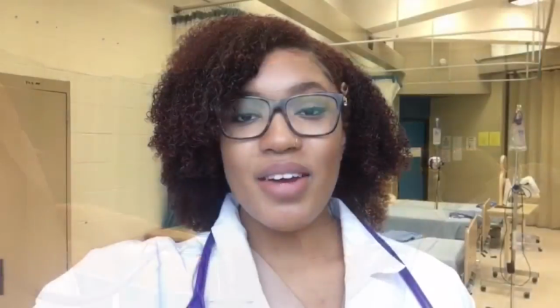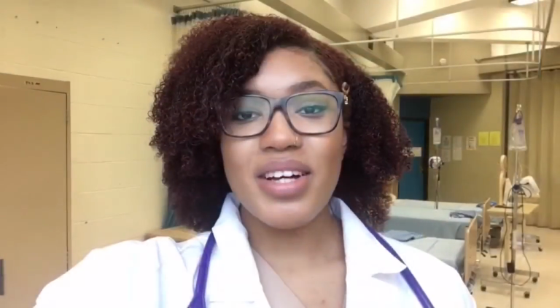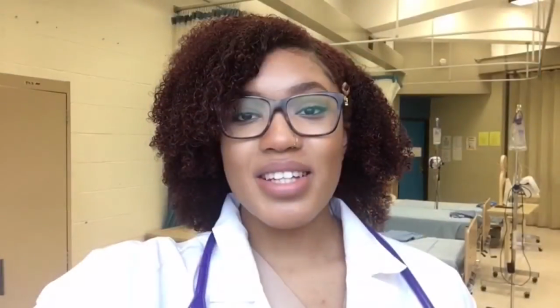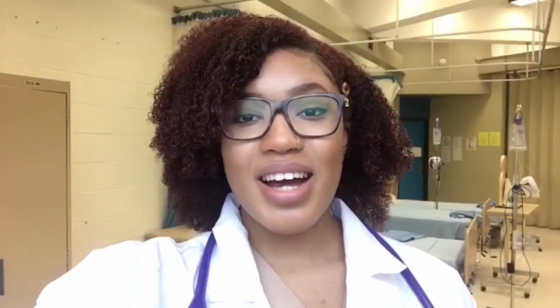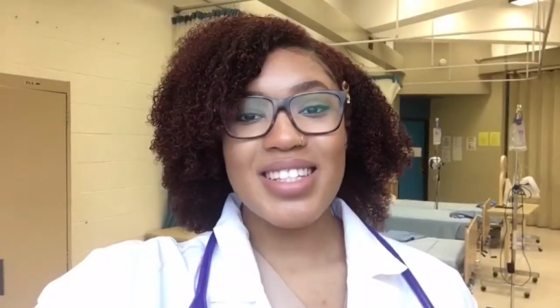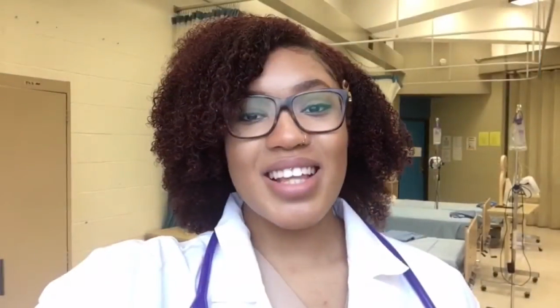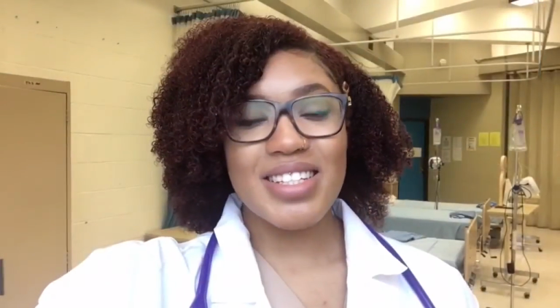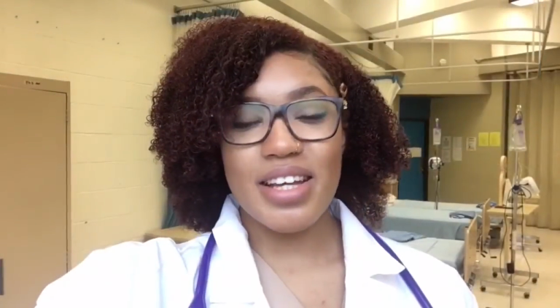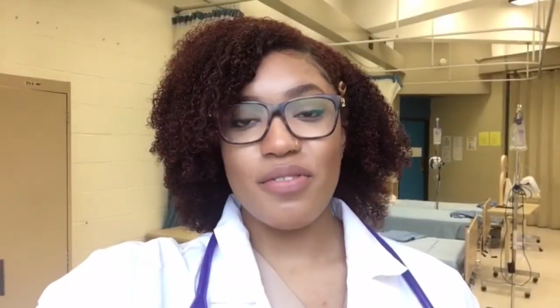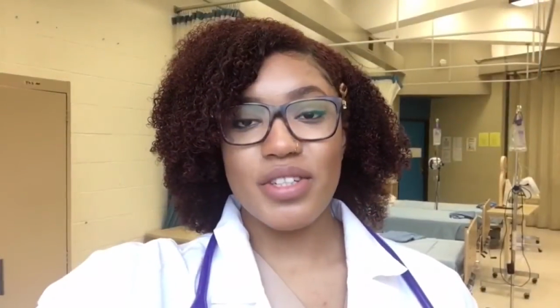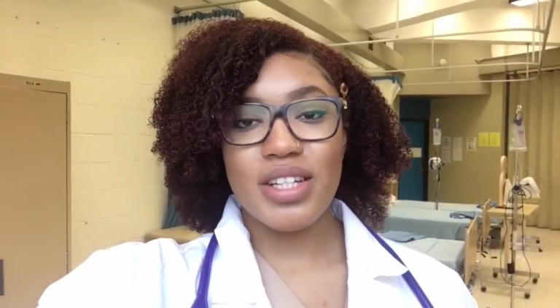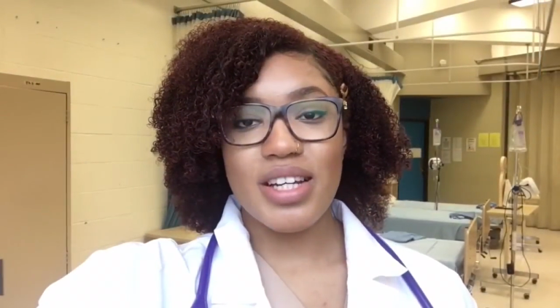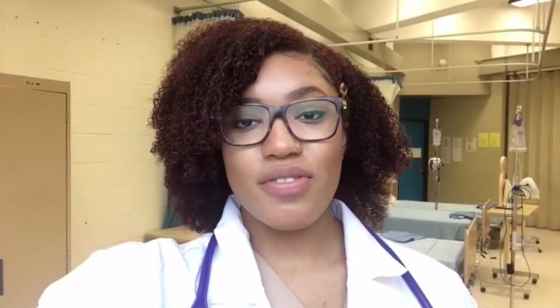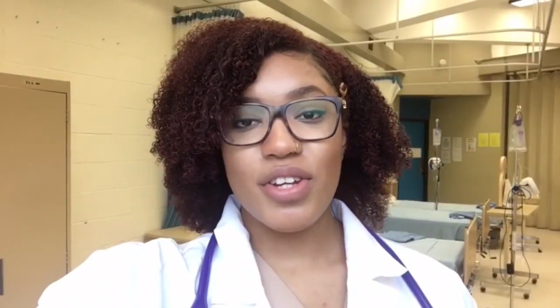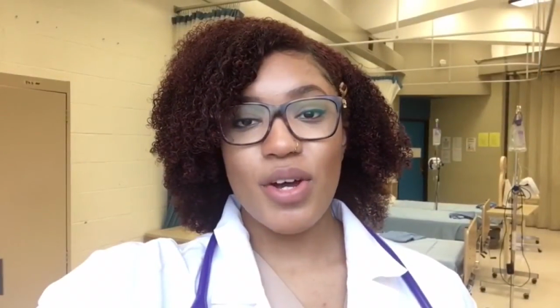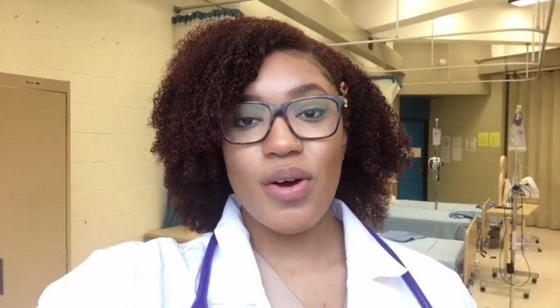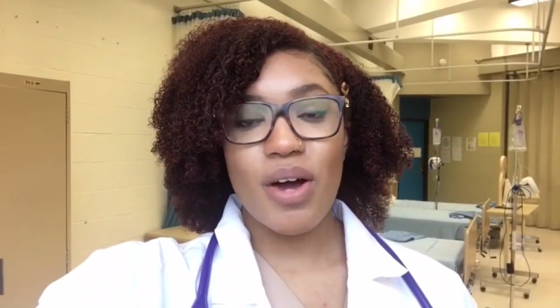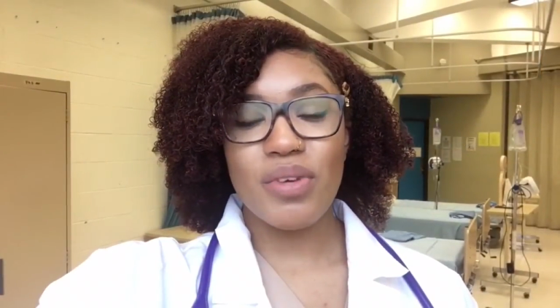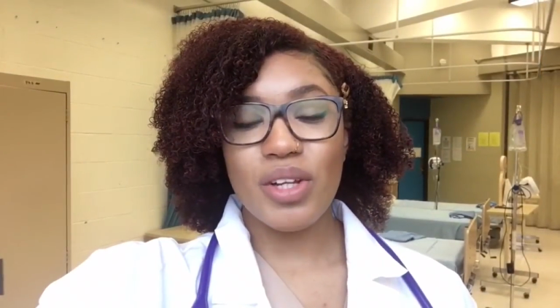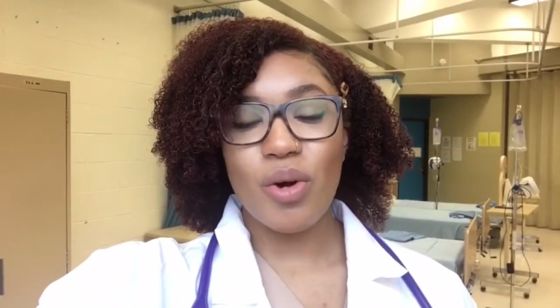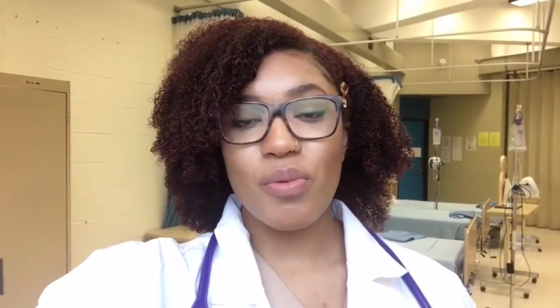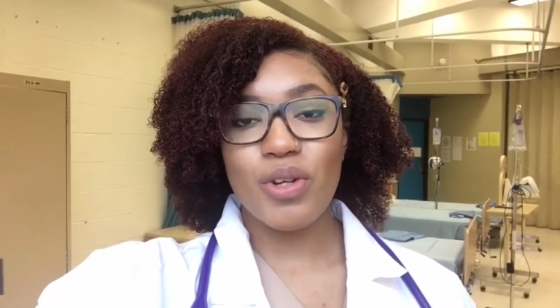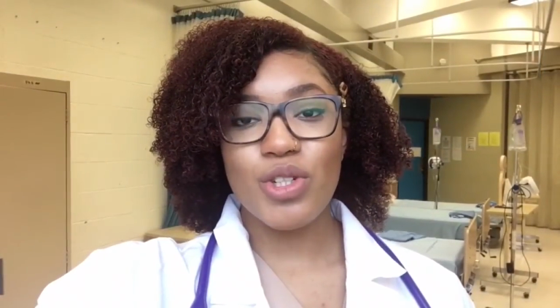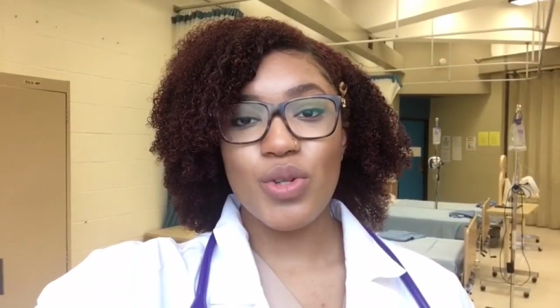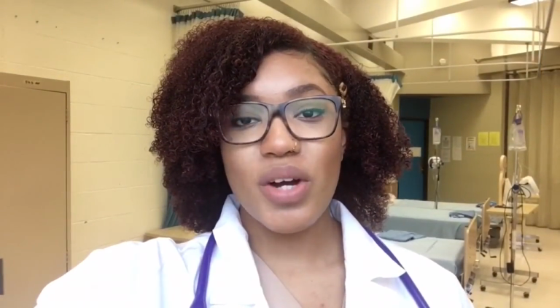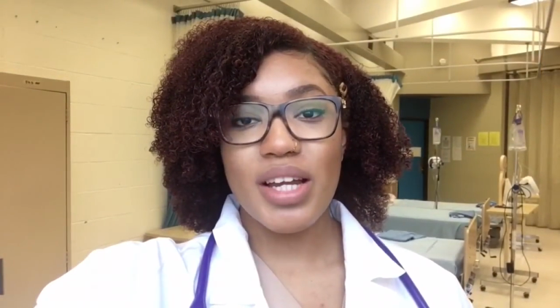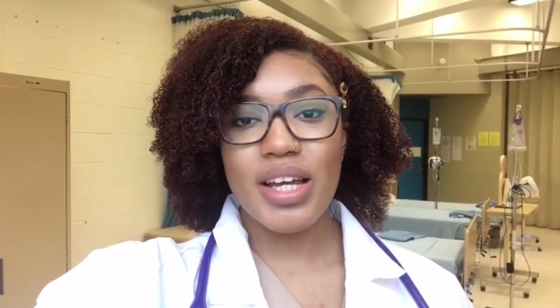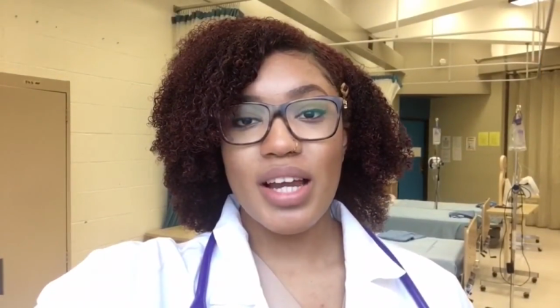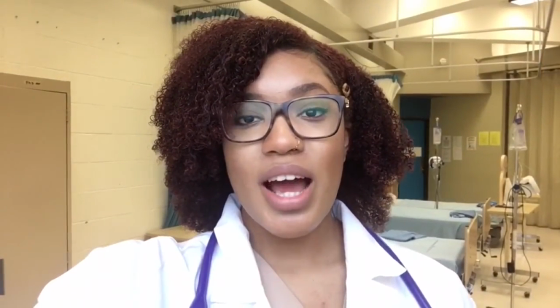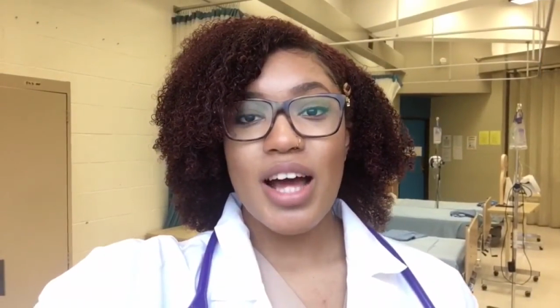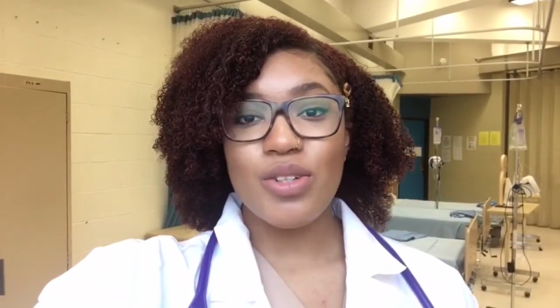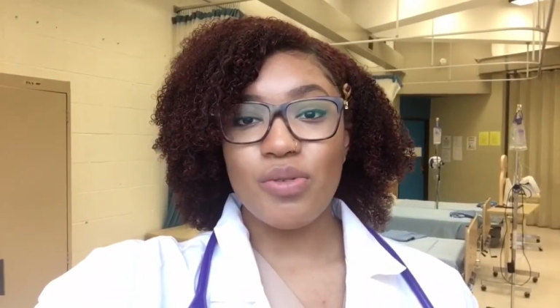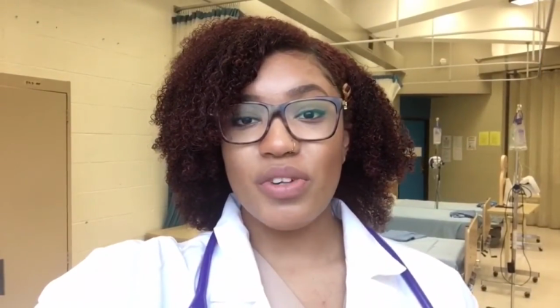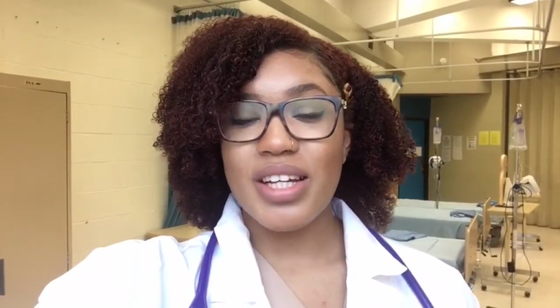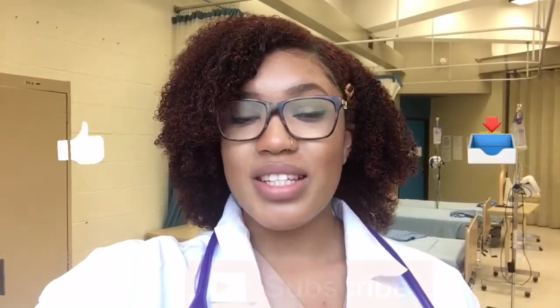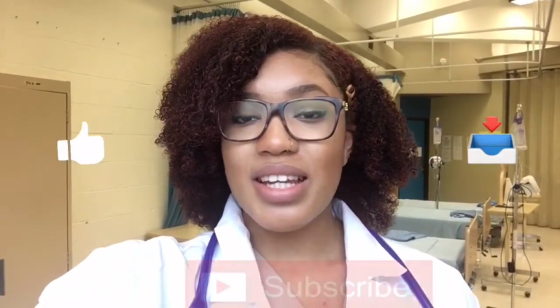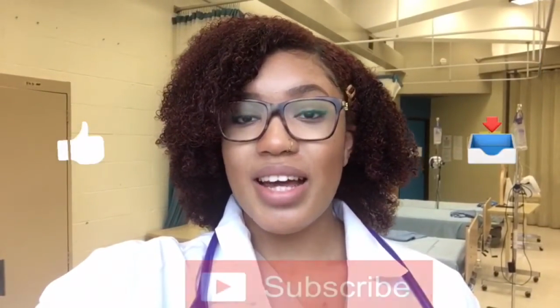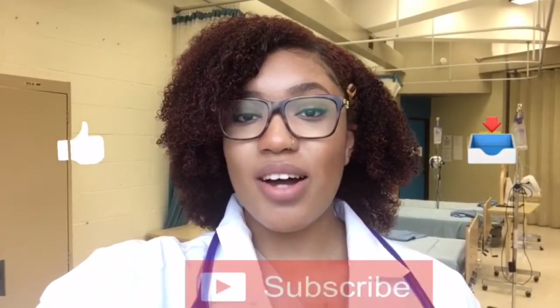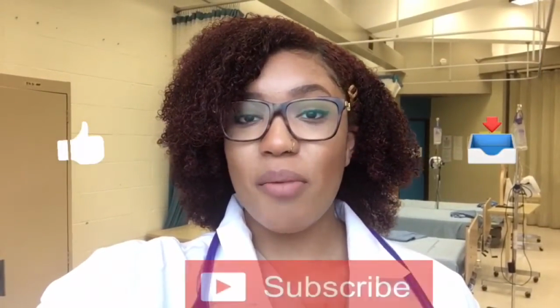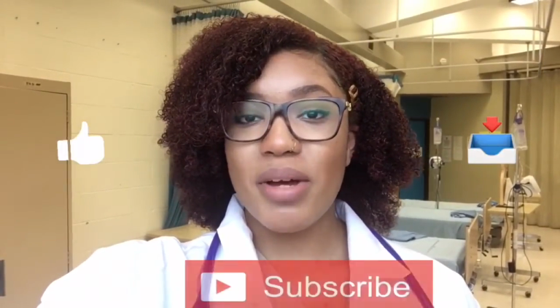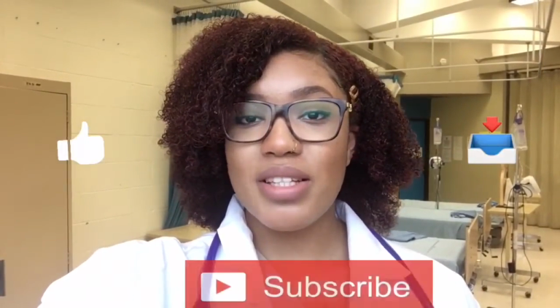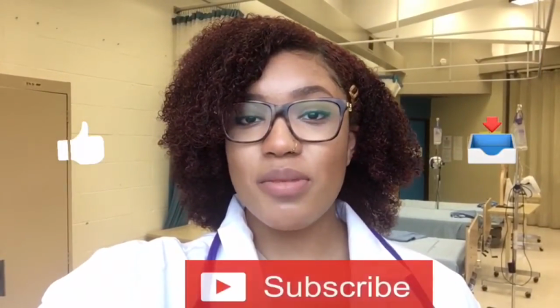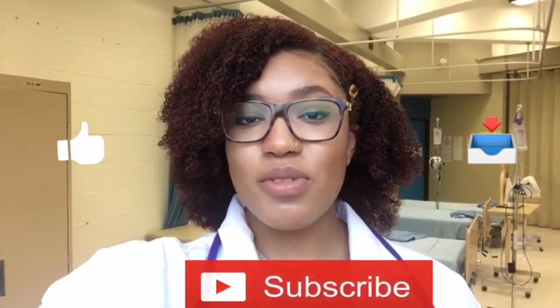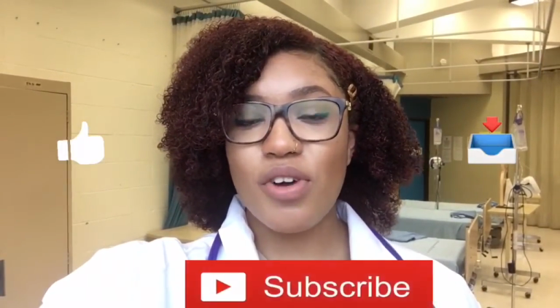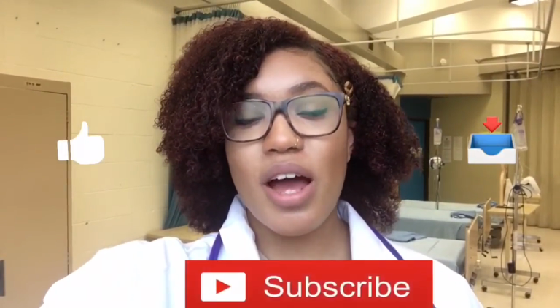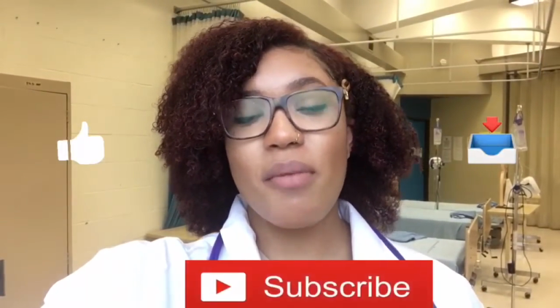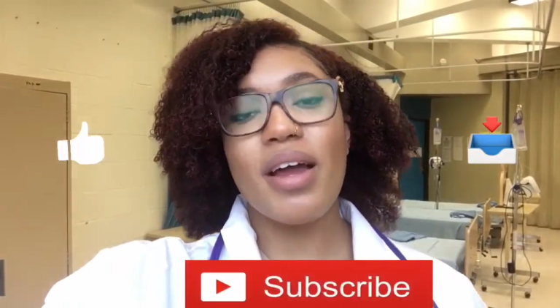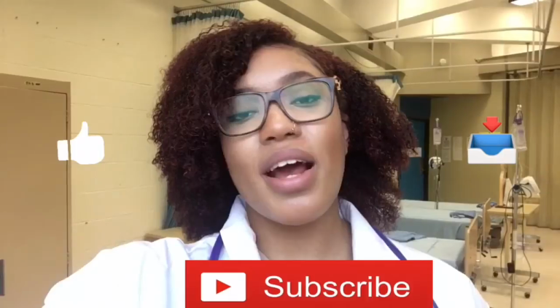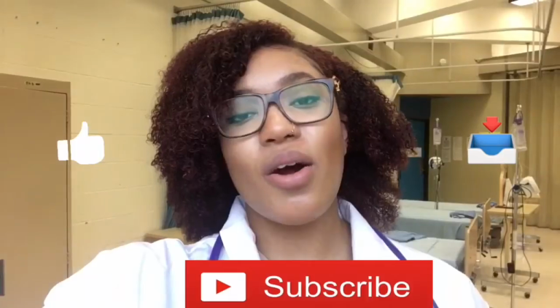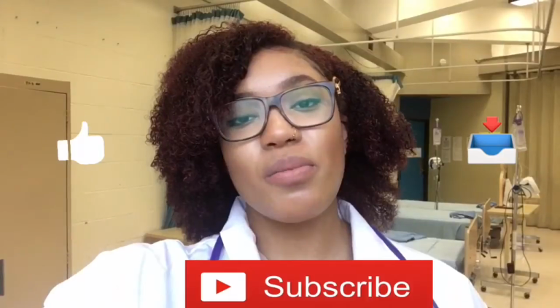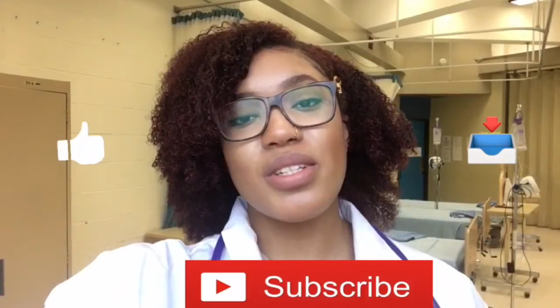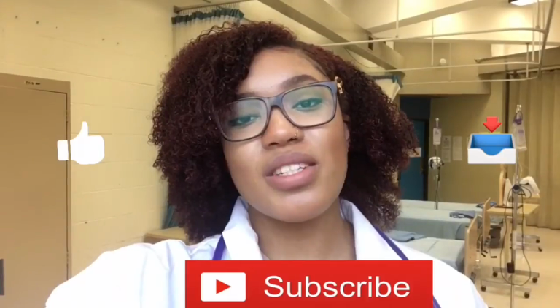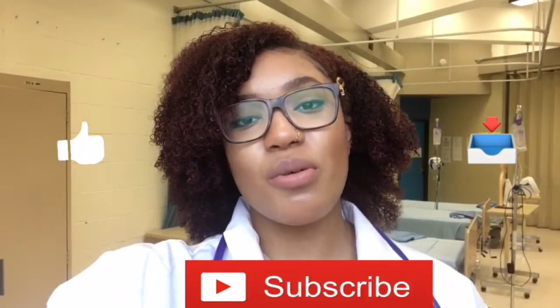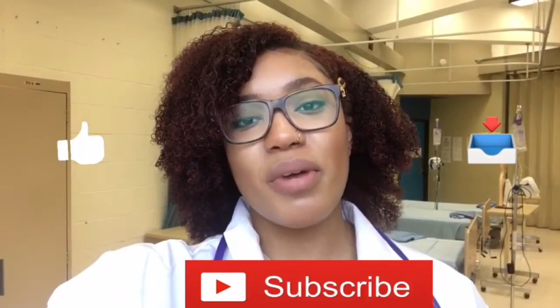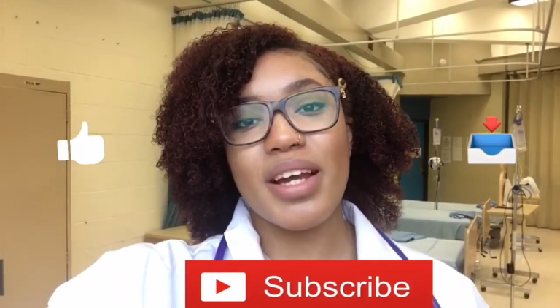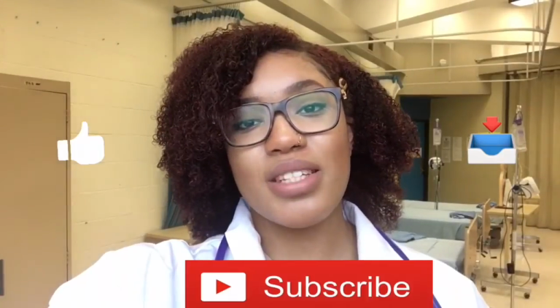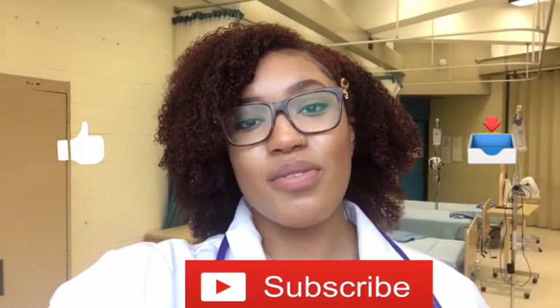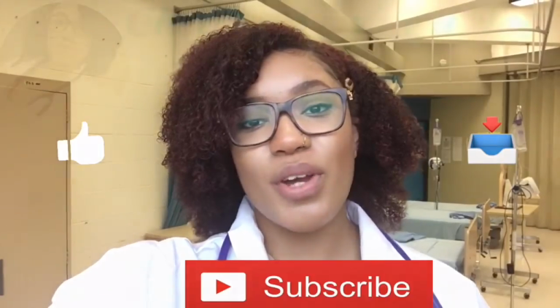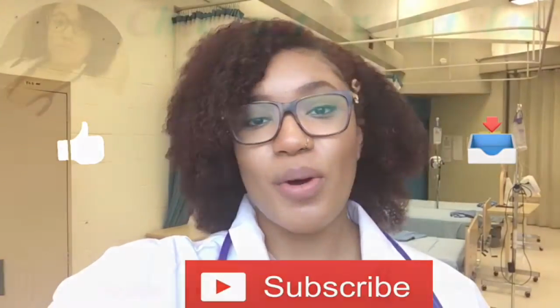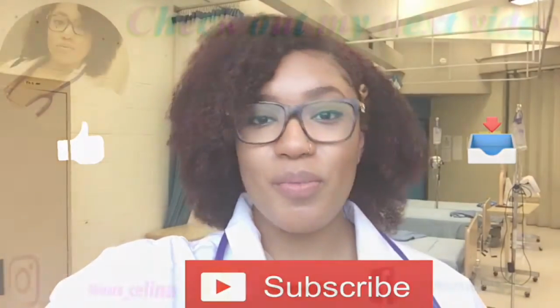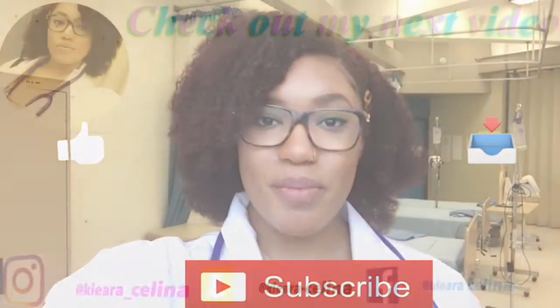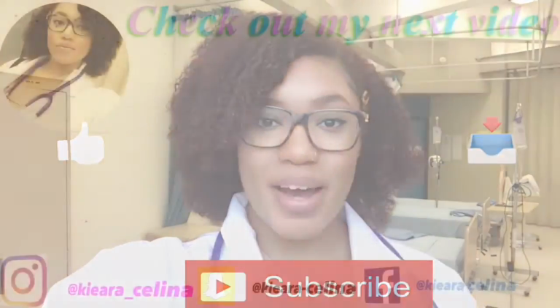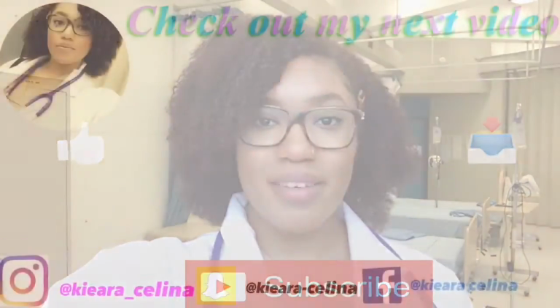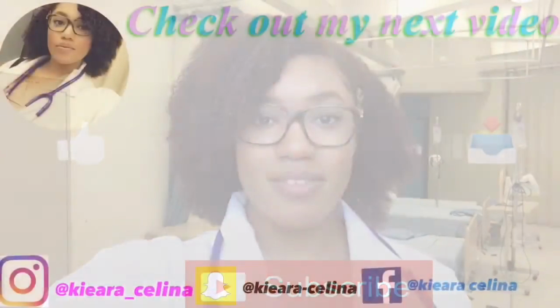Anyway guys, that's it for today's video. I really hope you enjoyed it — don't forget to like, comment, and subscribe, and I hope to see you in my next video. Bye!